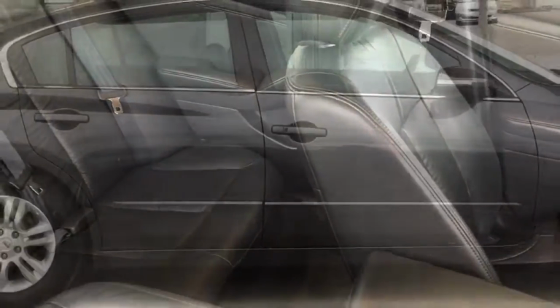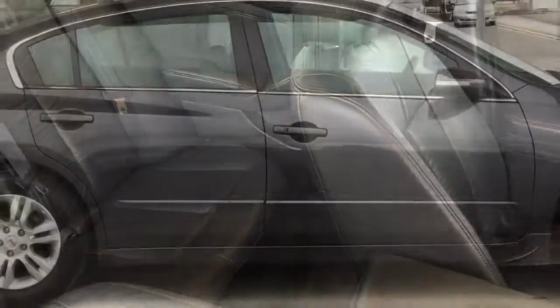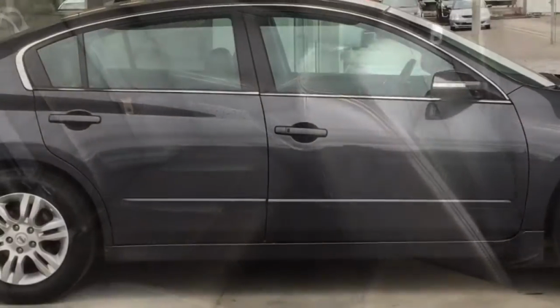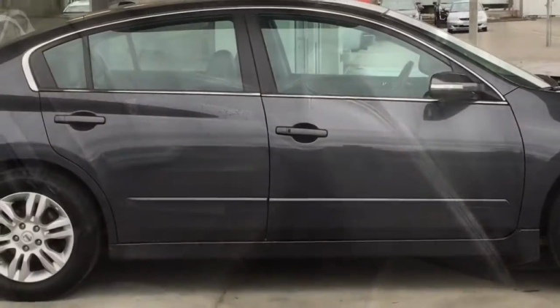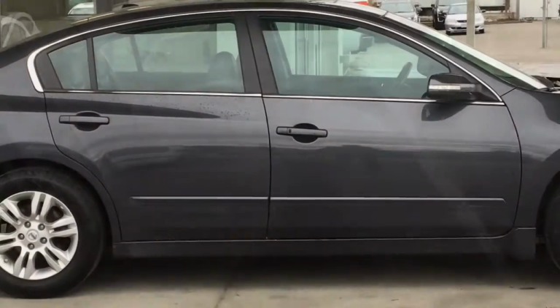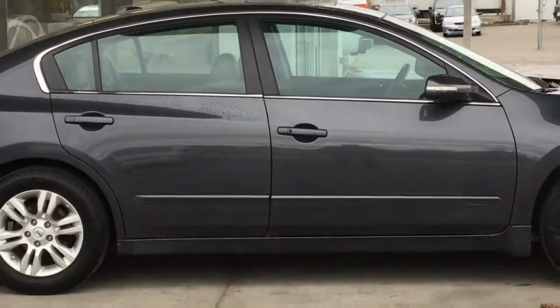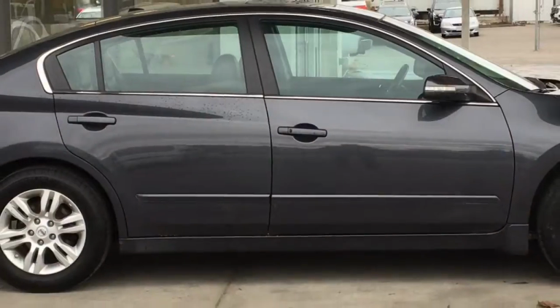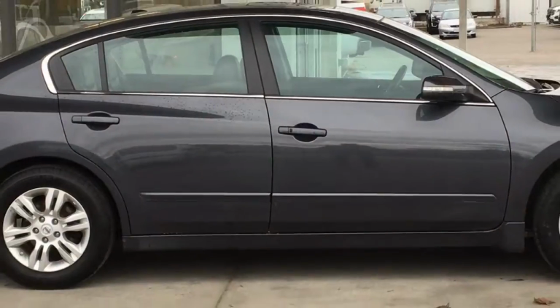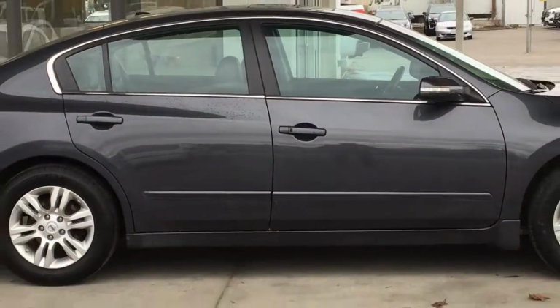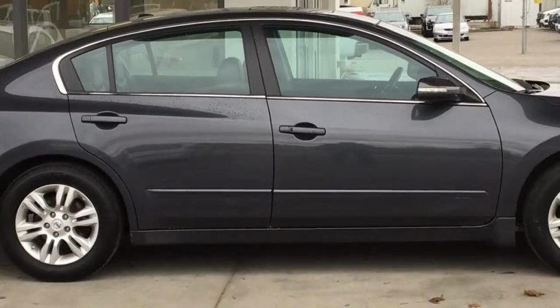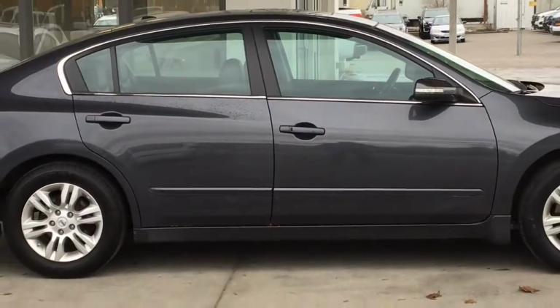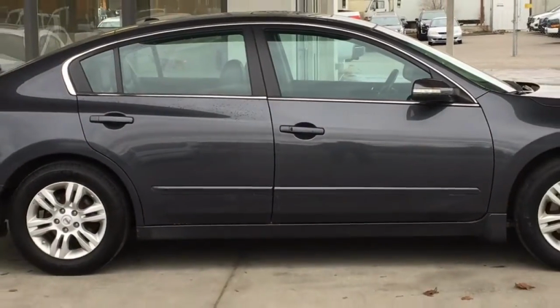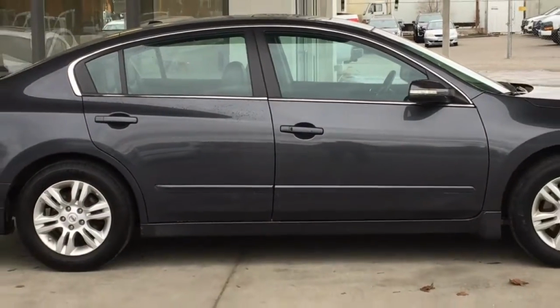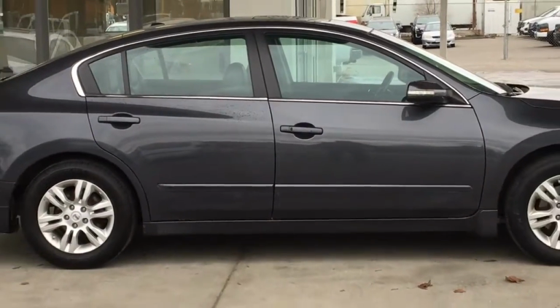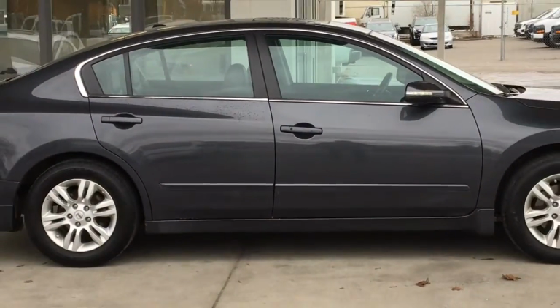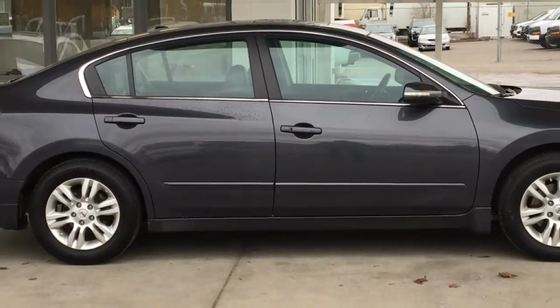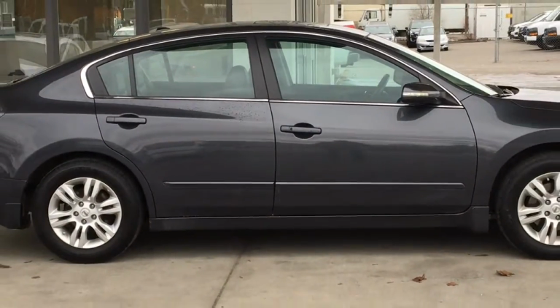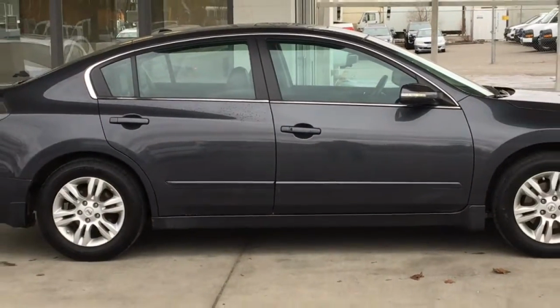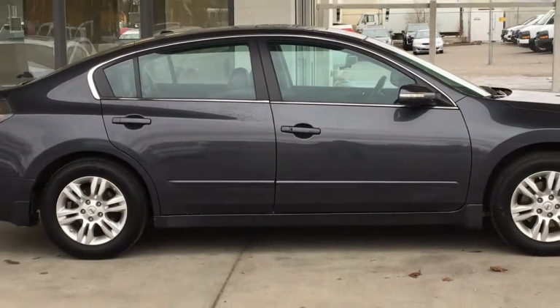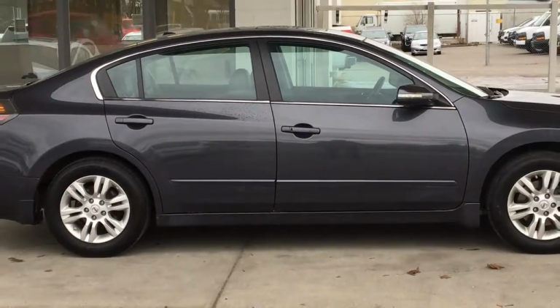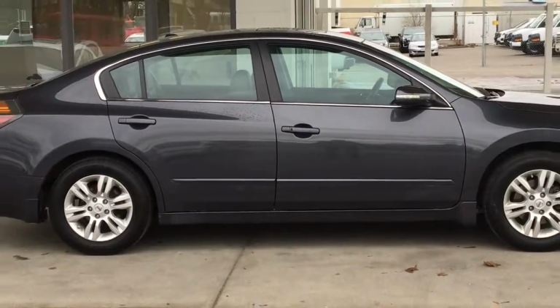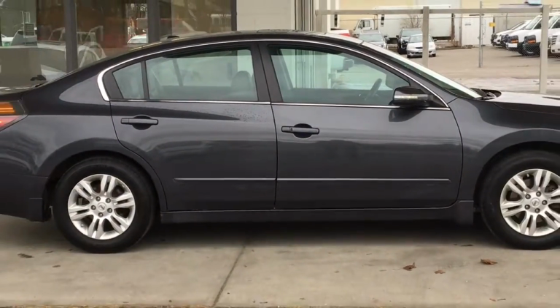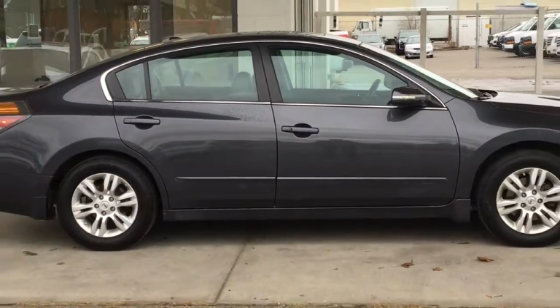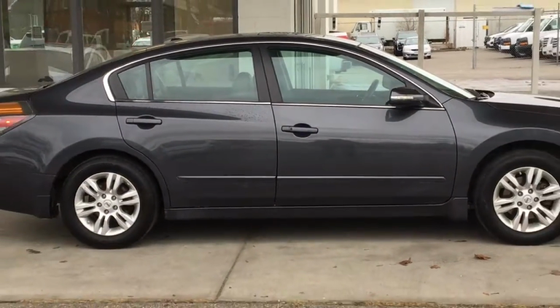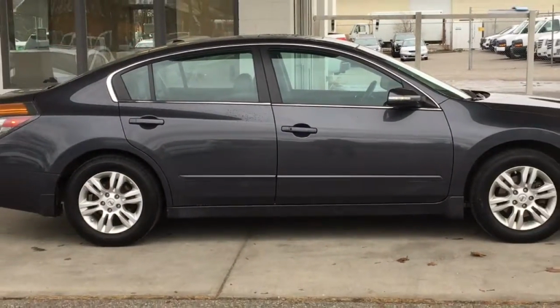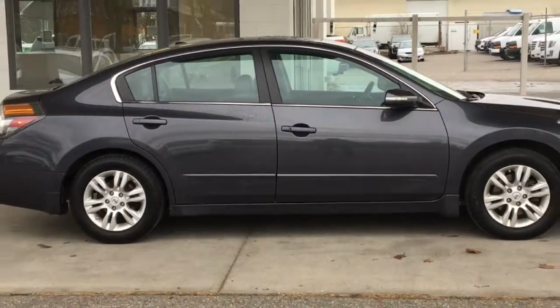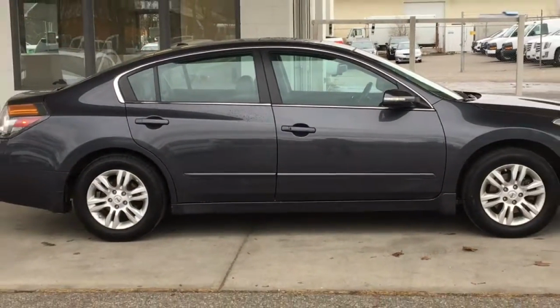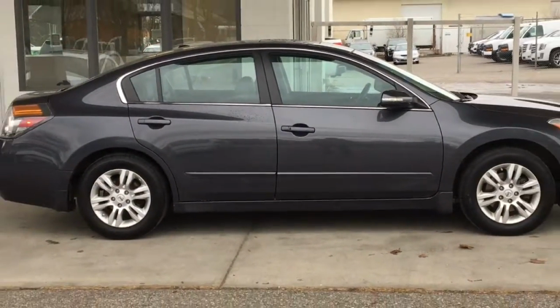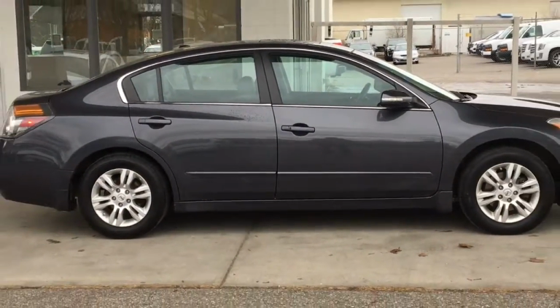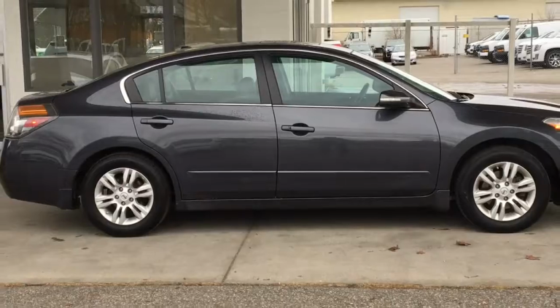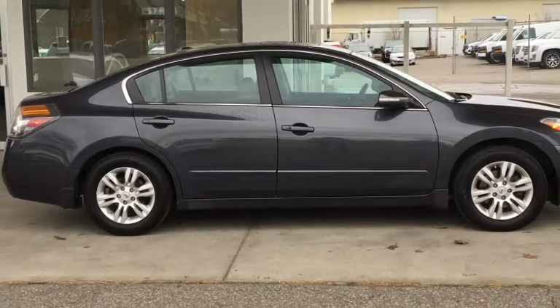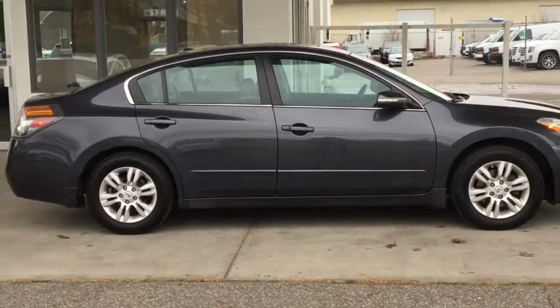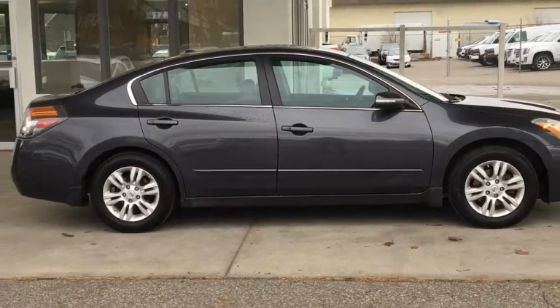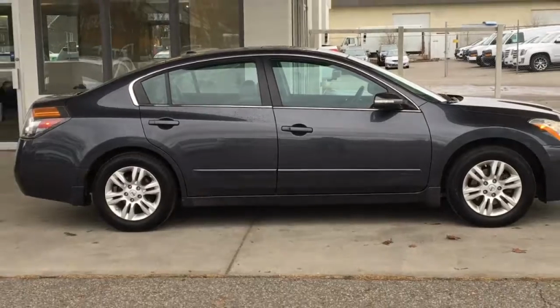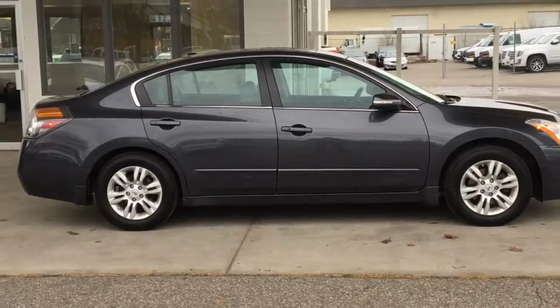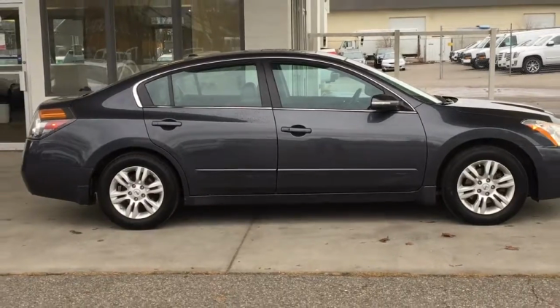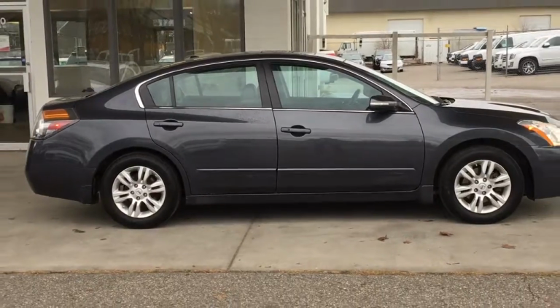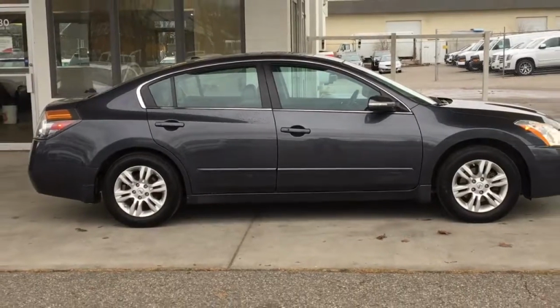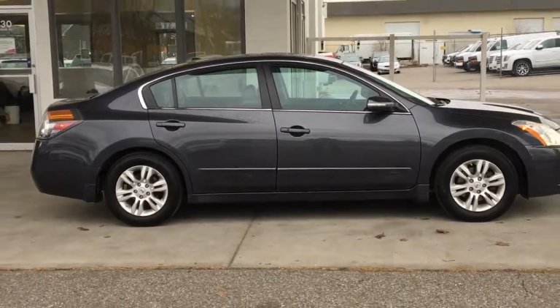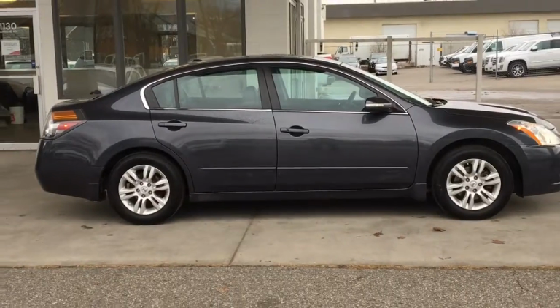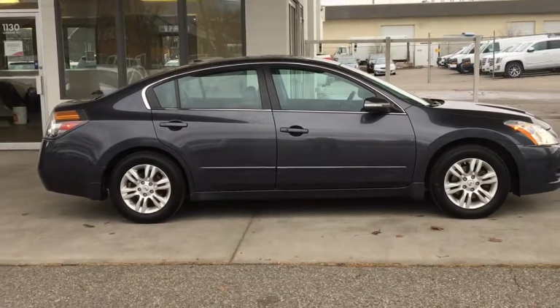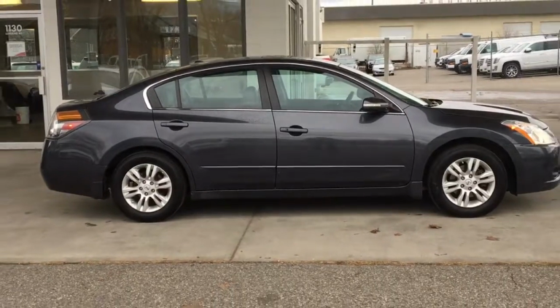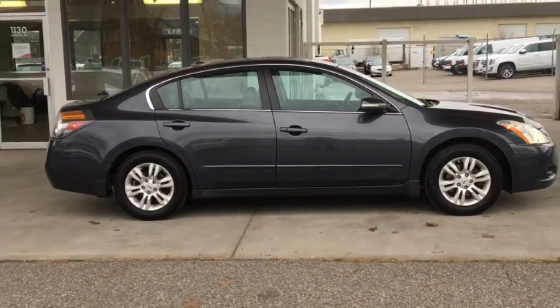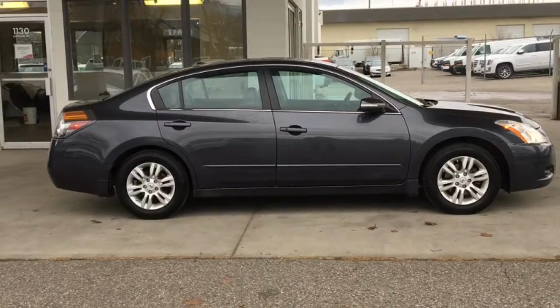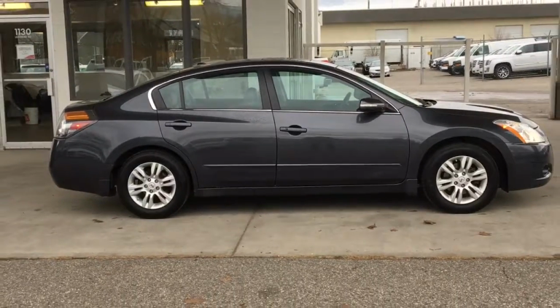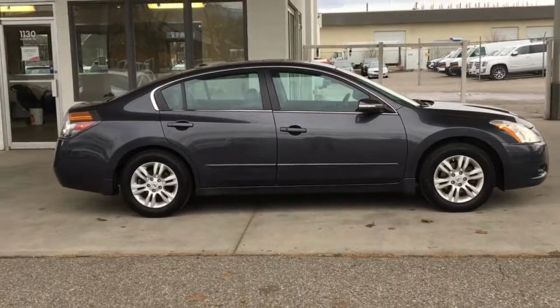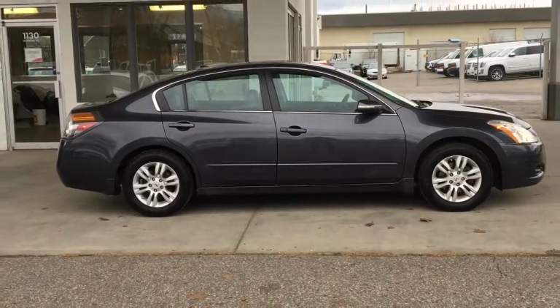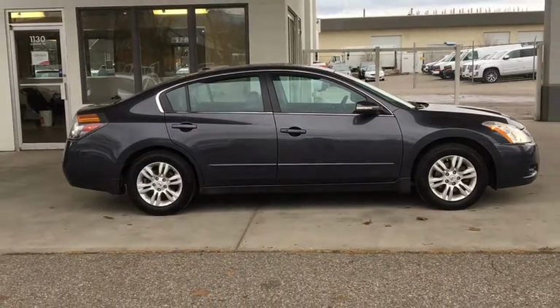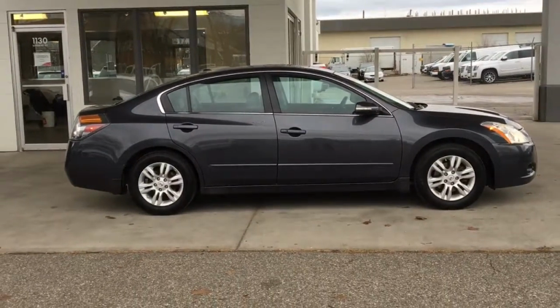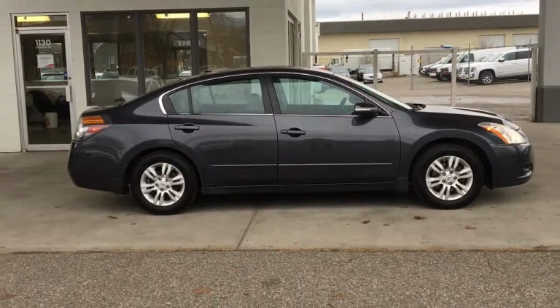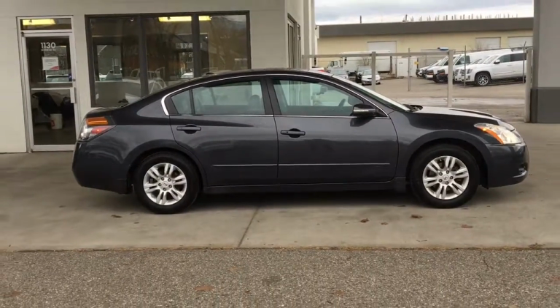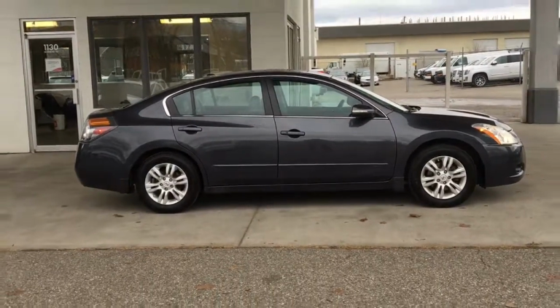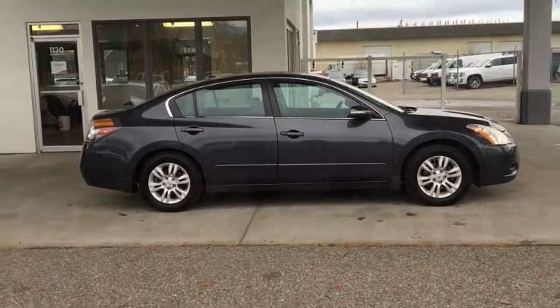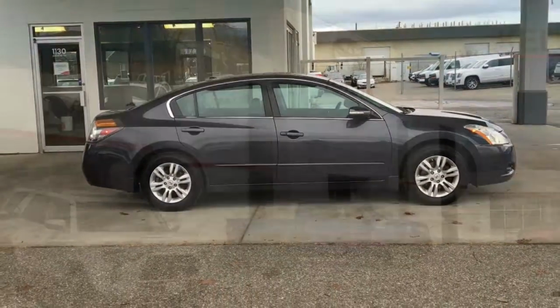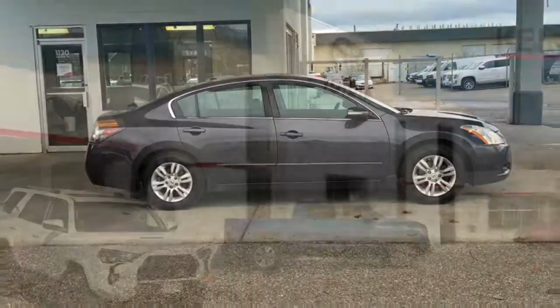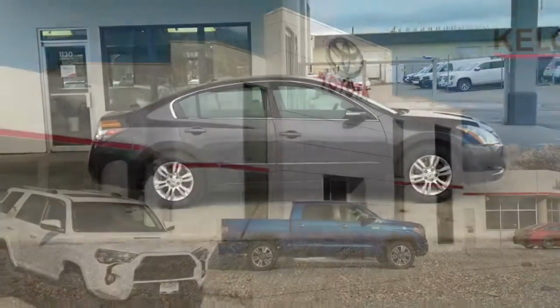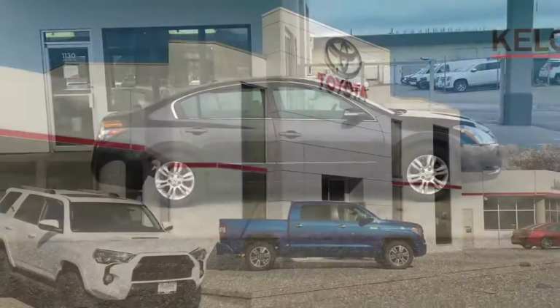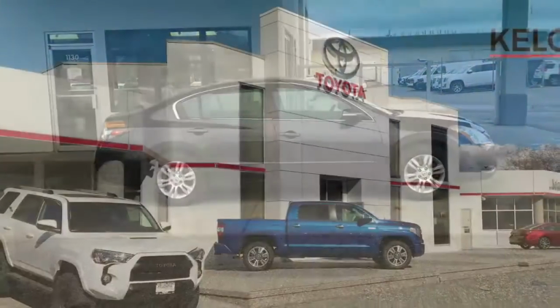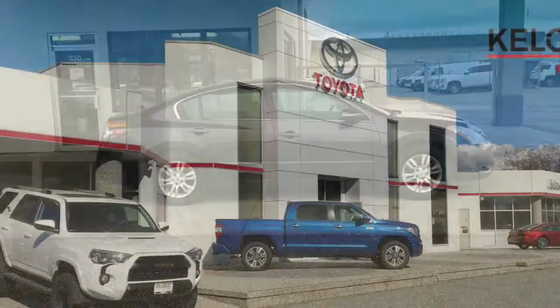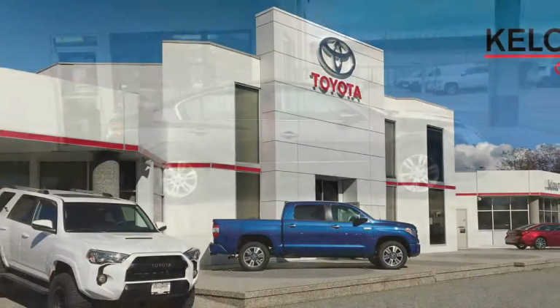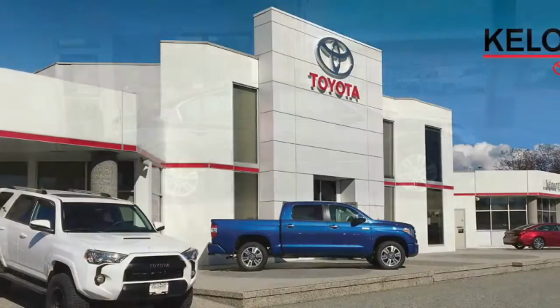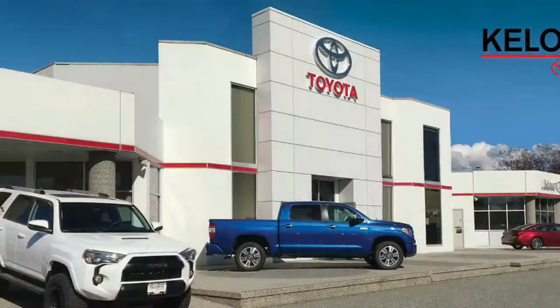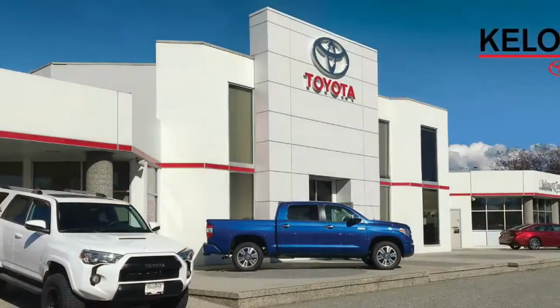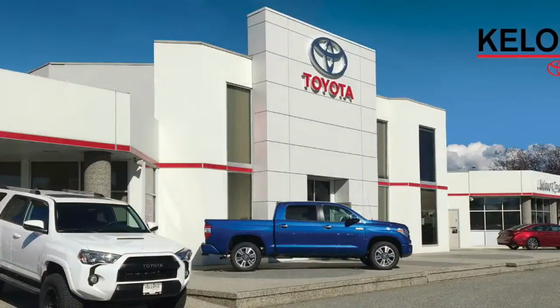If you're interested in this vehicle, call today to book your test drive or stop by for a look. We're at 1200 Leith Head Road in Kelowna.